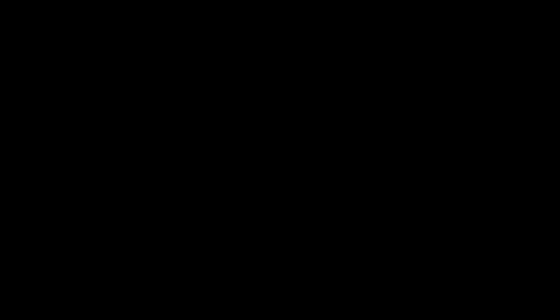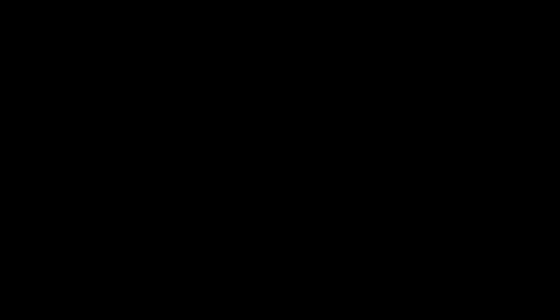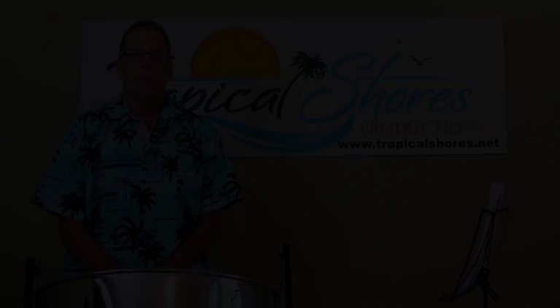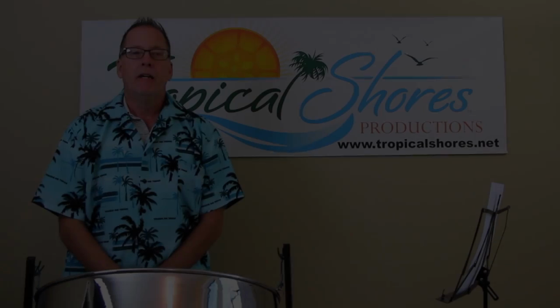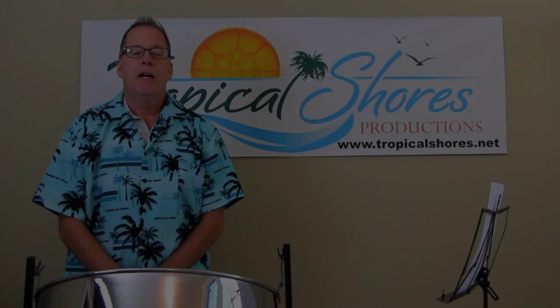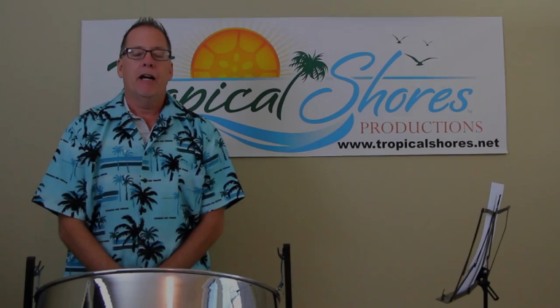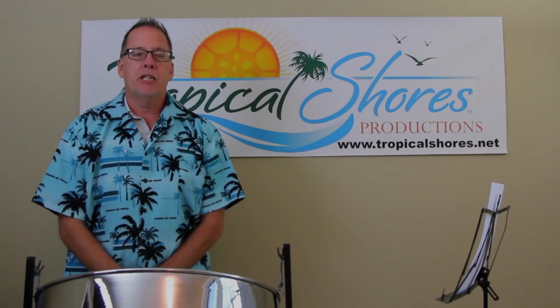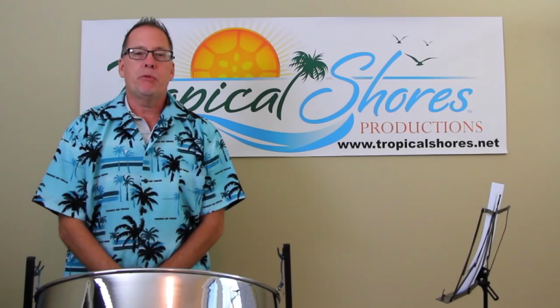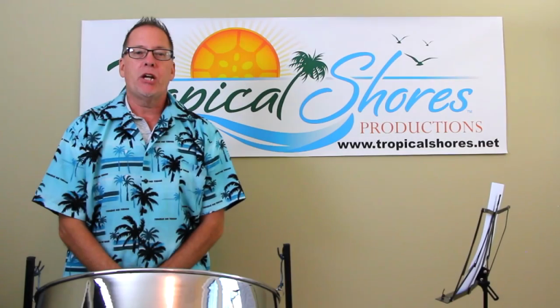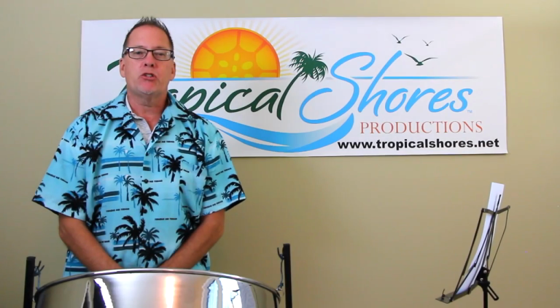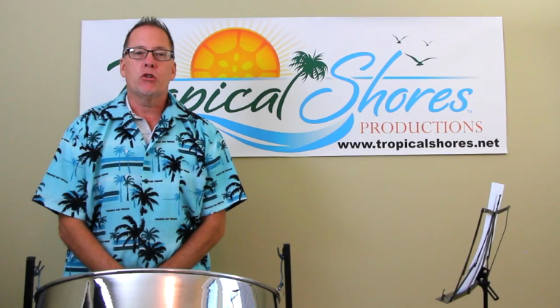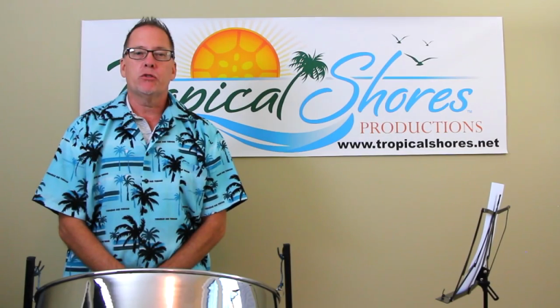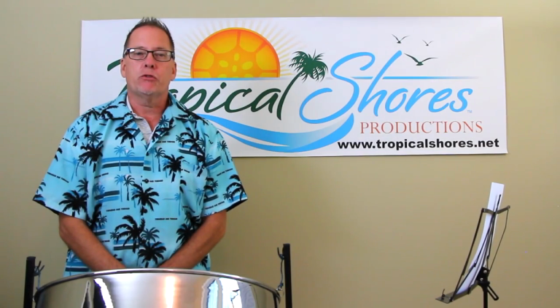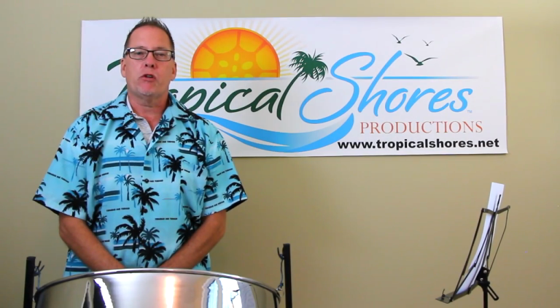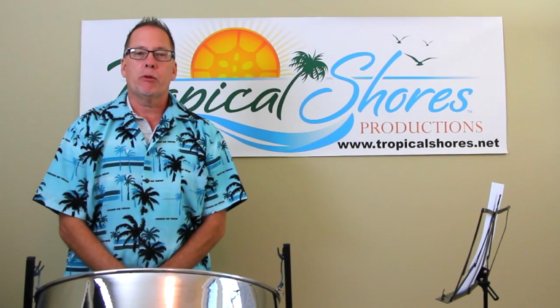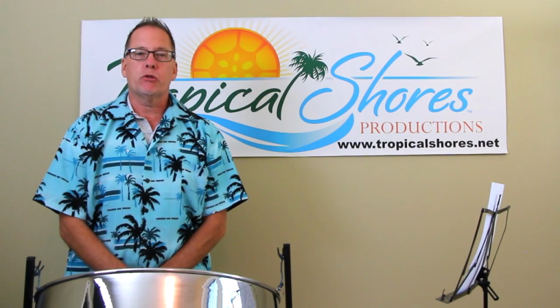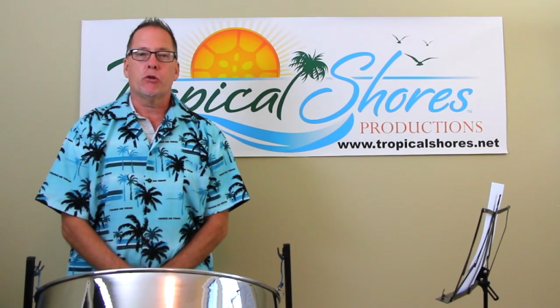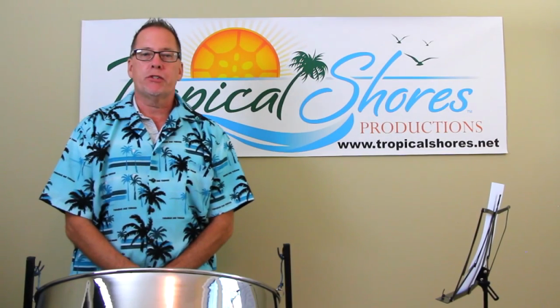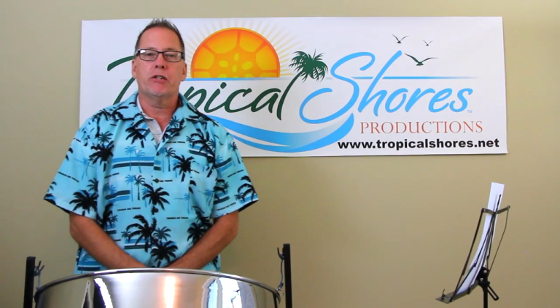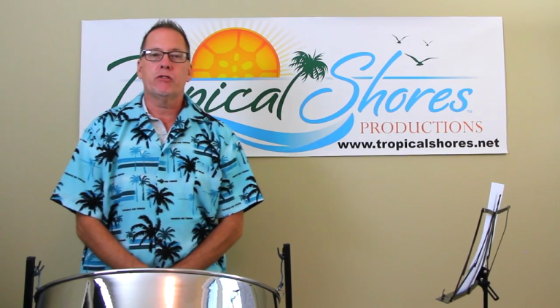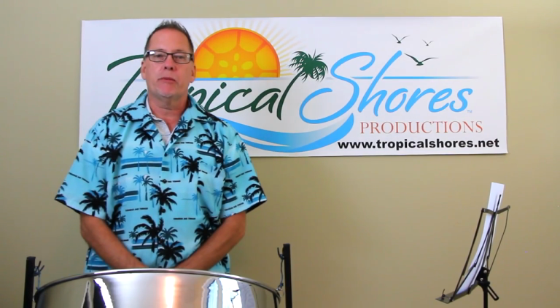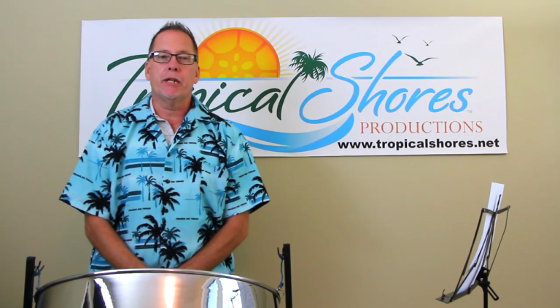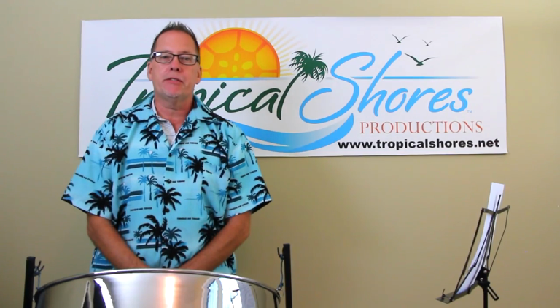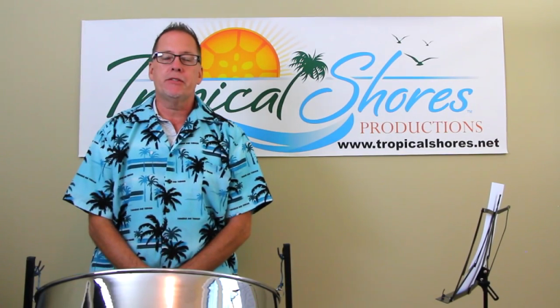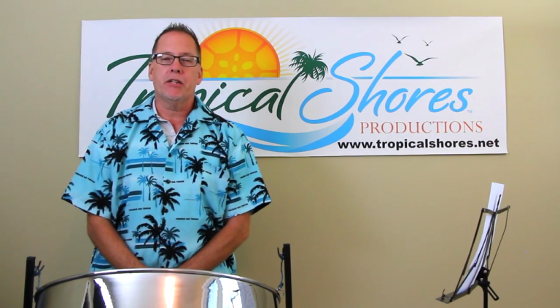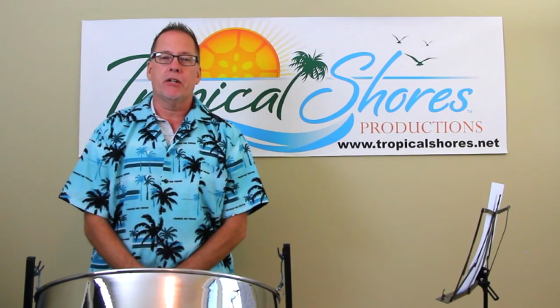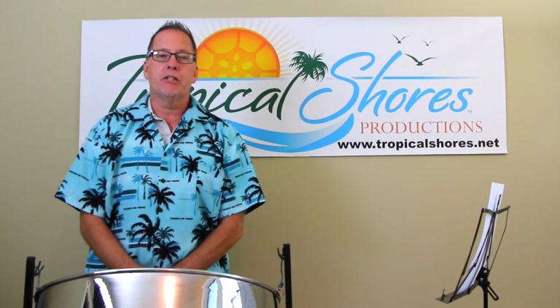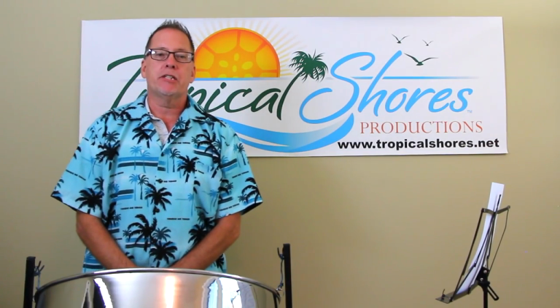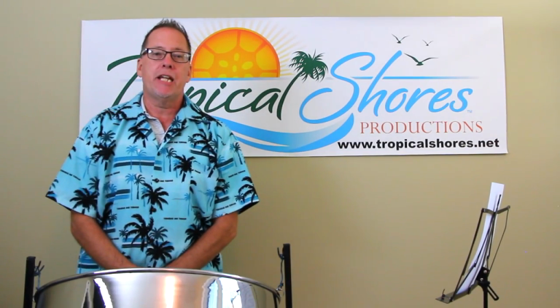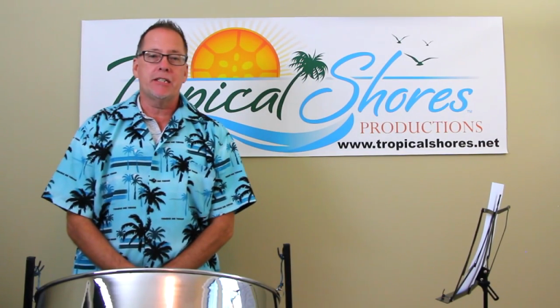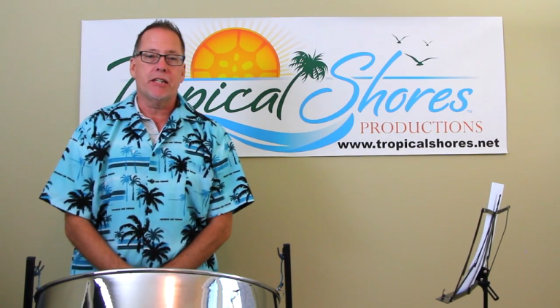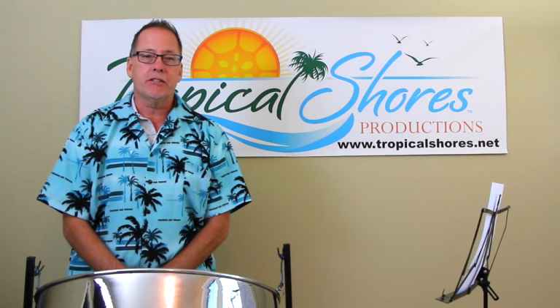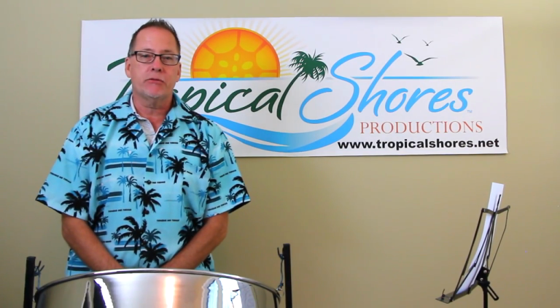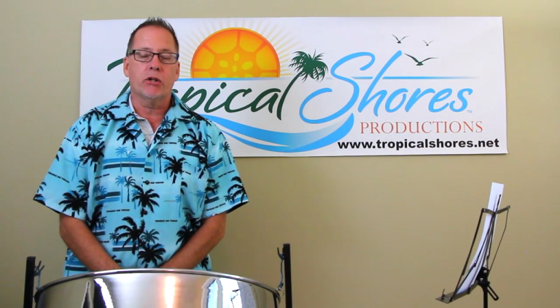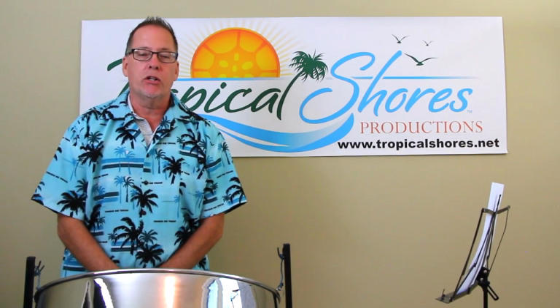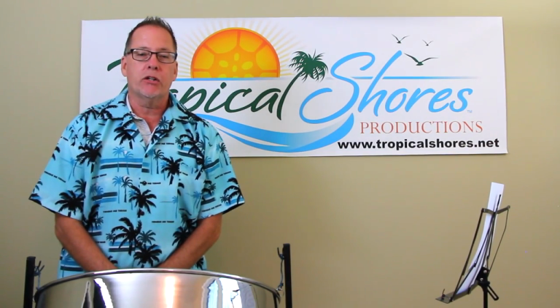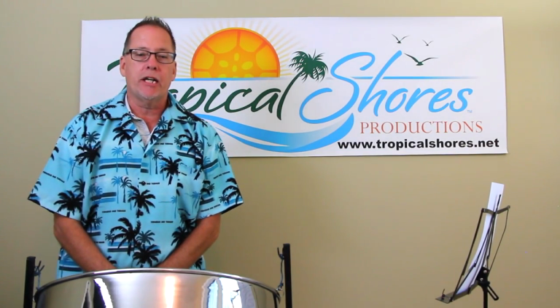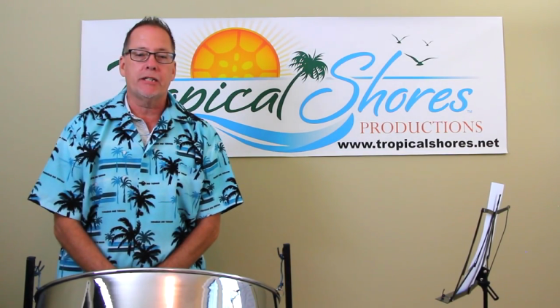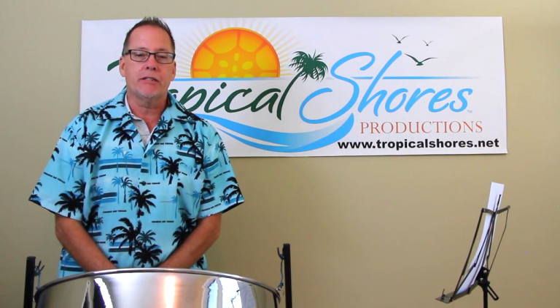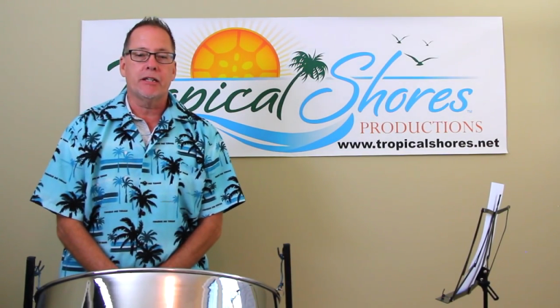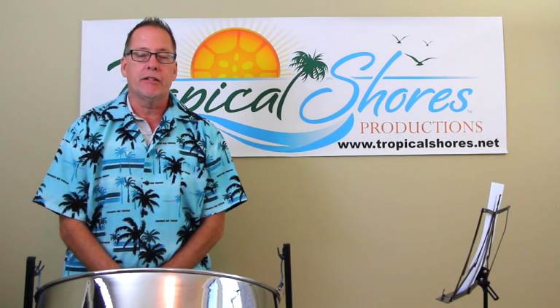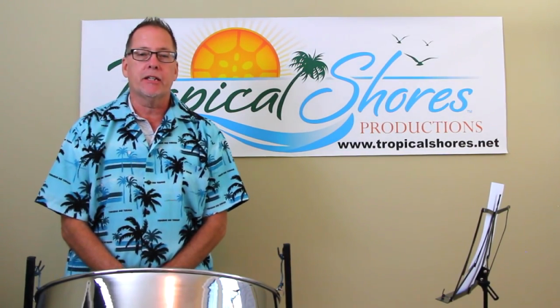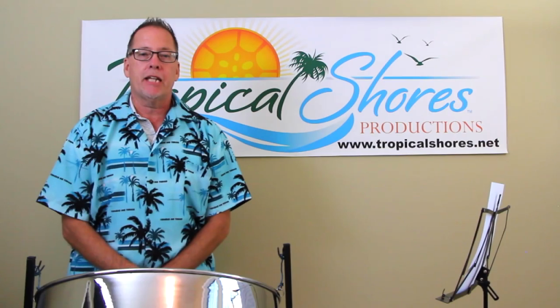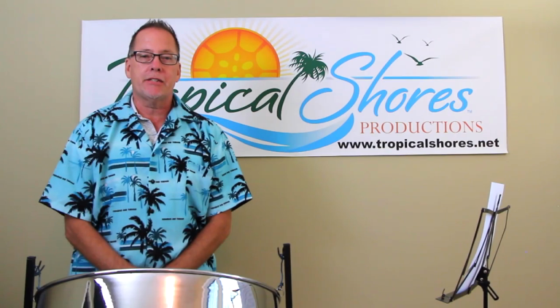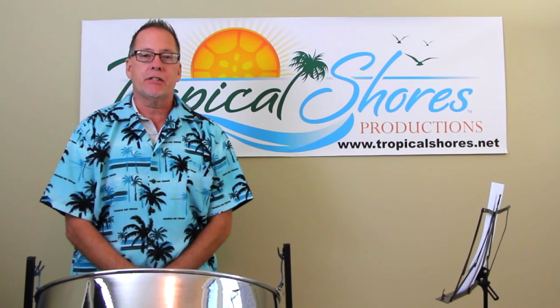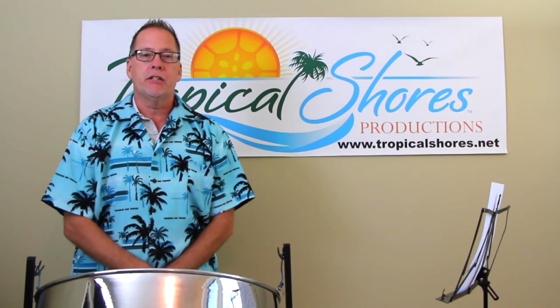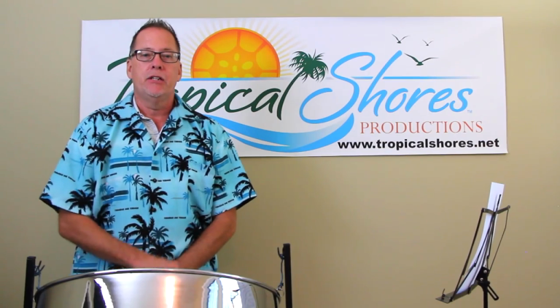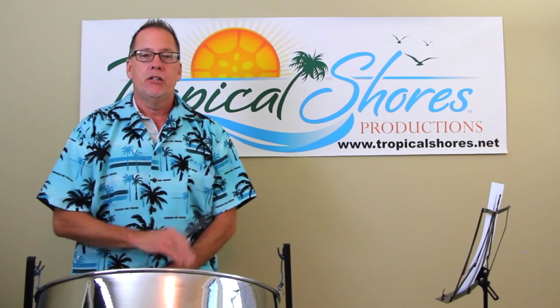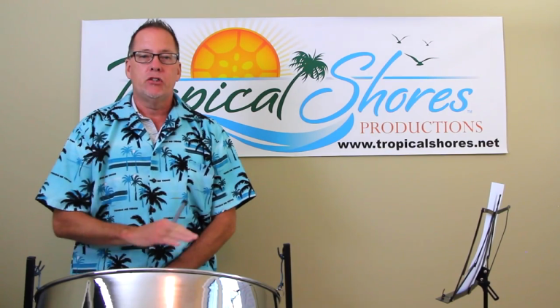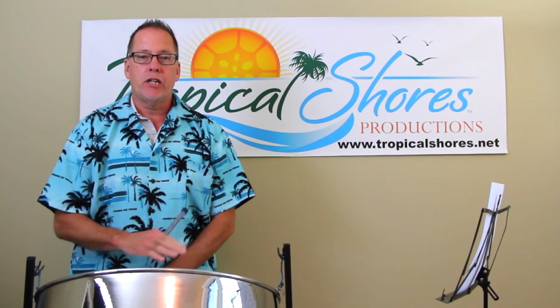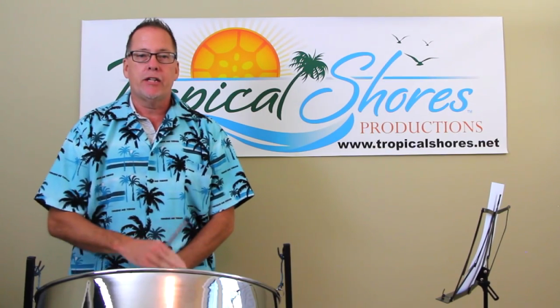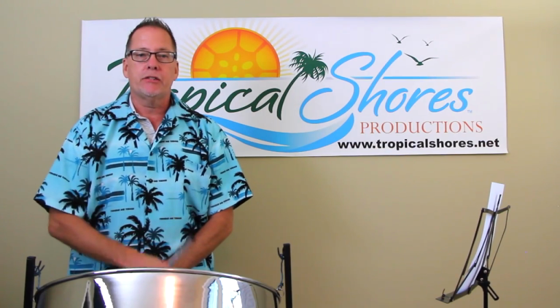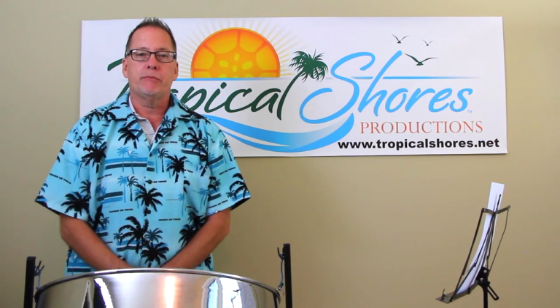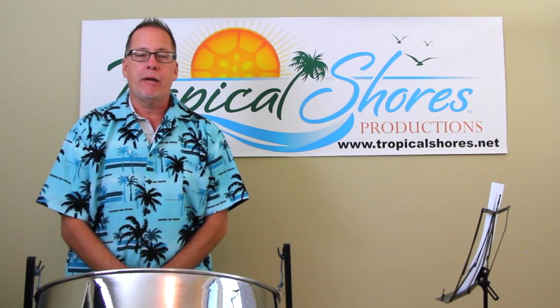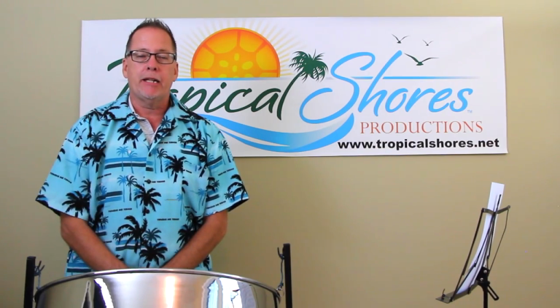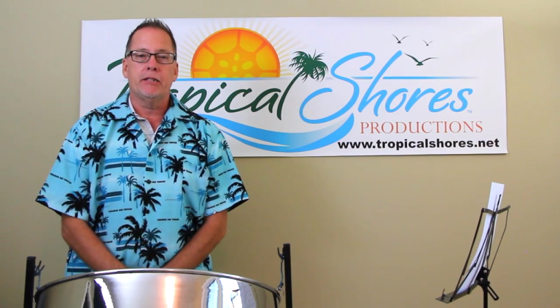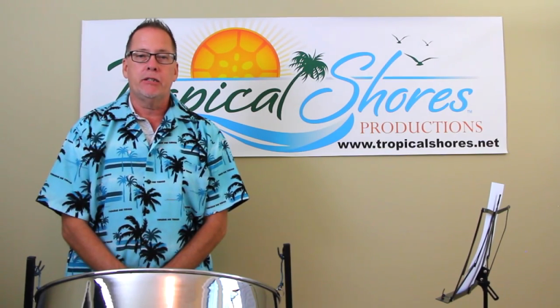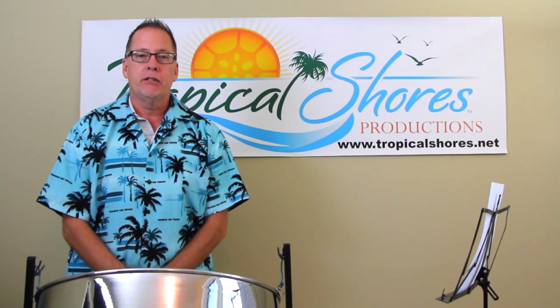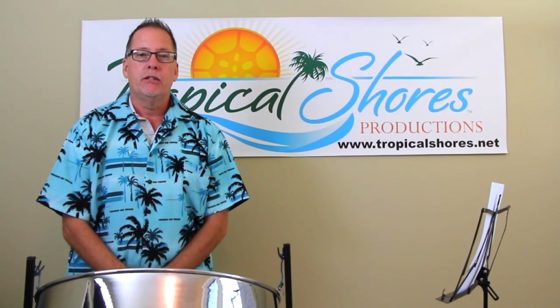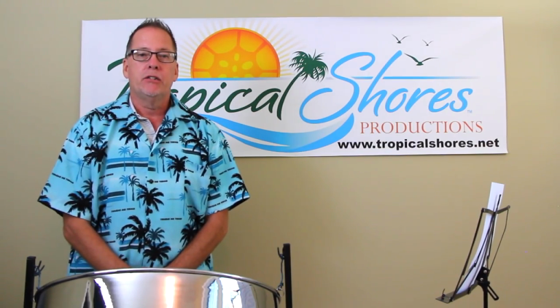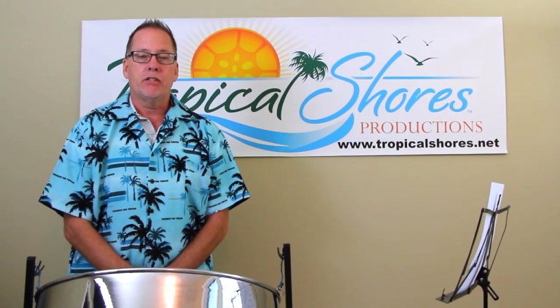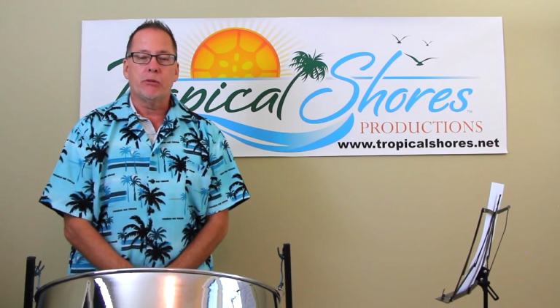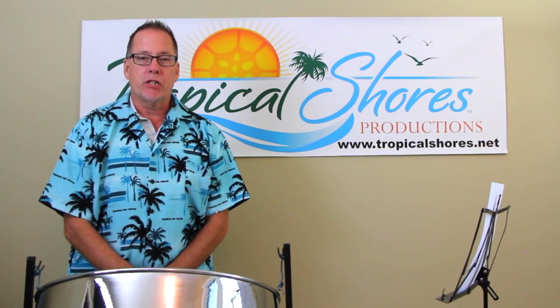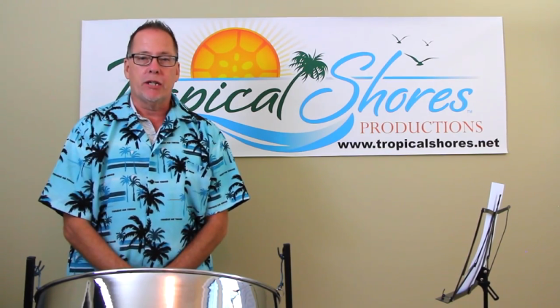Hi, it's Brad Shores with Tropical Shores Steel Drum Lessons. On today's lesson, we're going to look at the classic jazz ballad, Summertime.